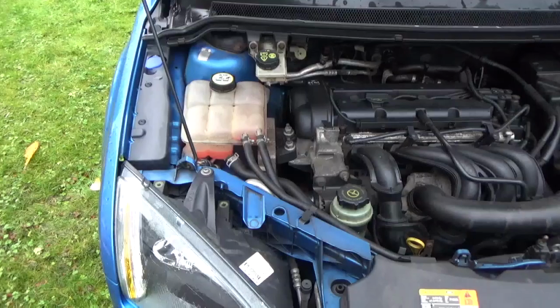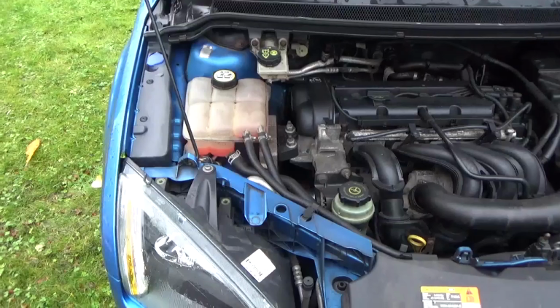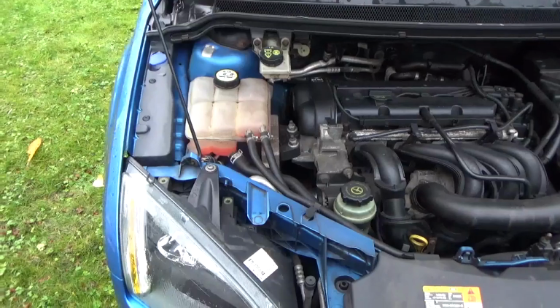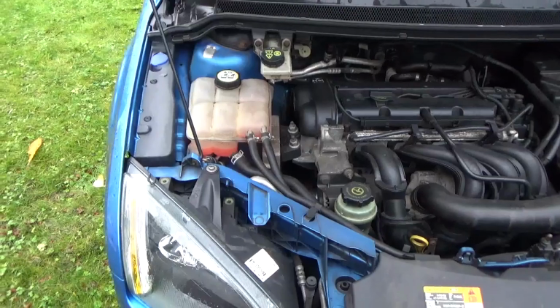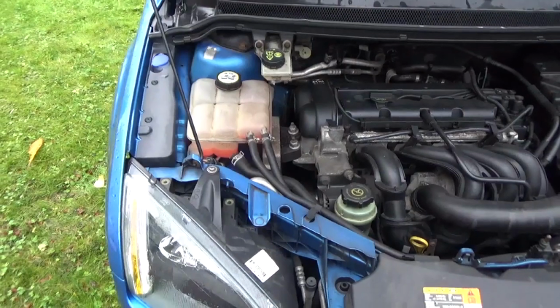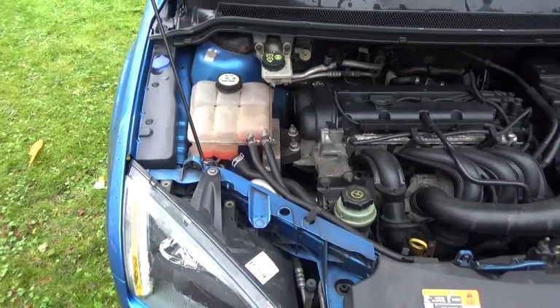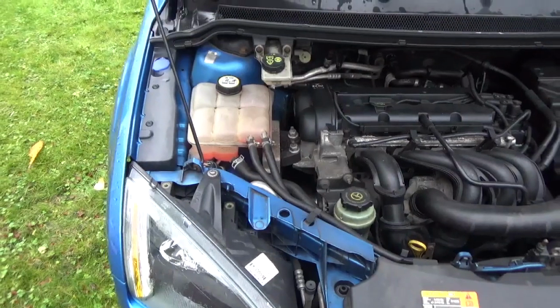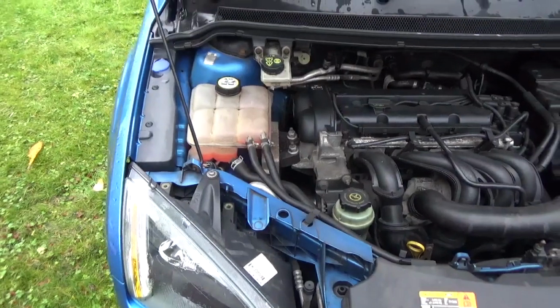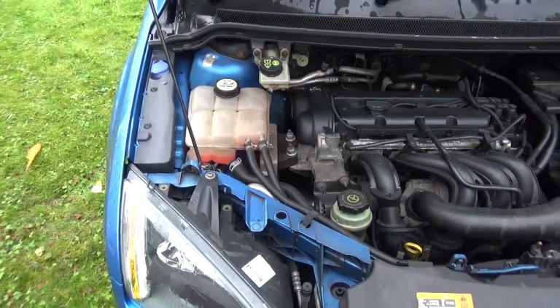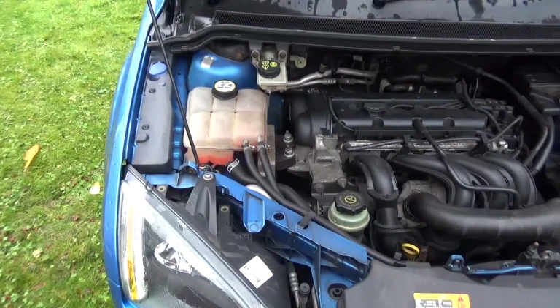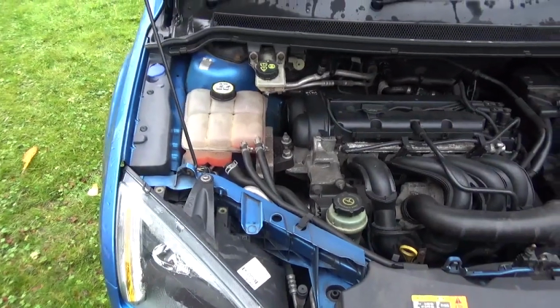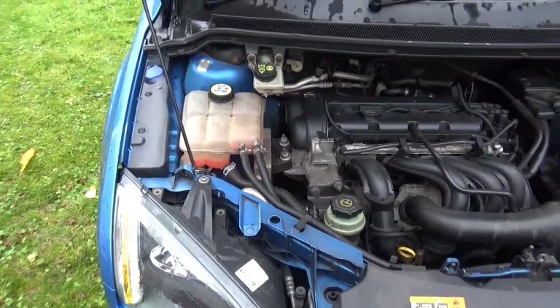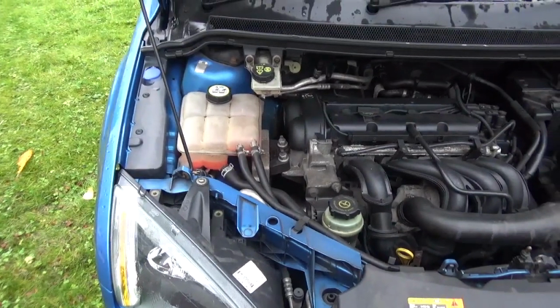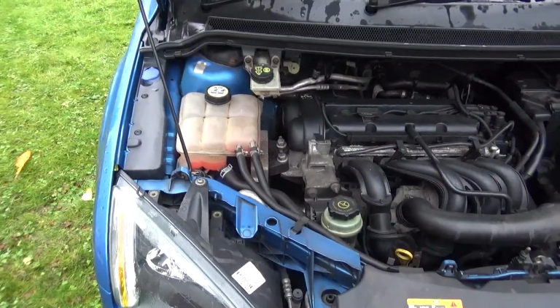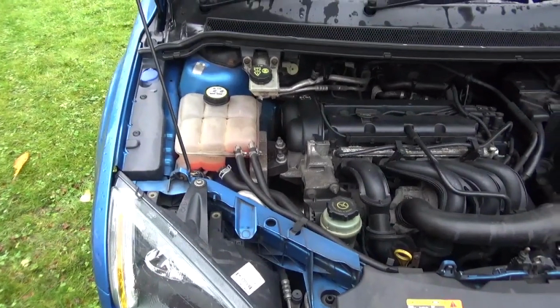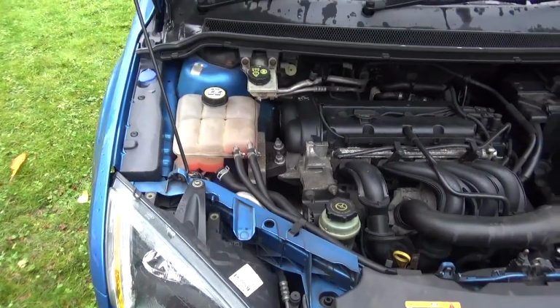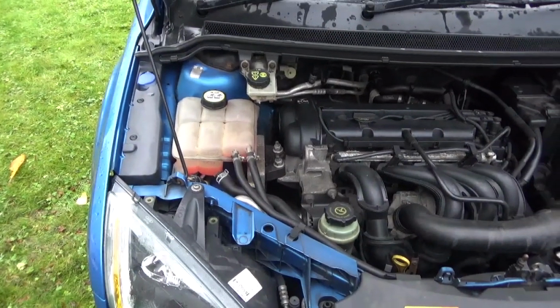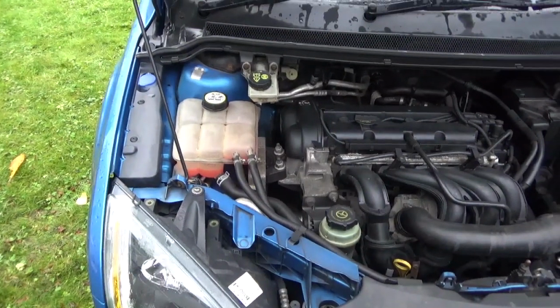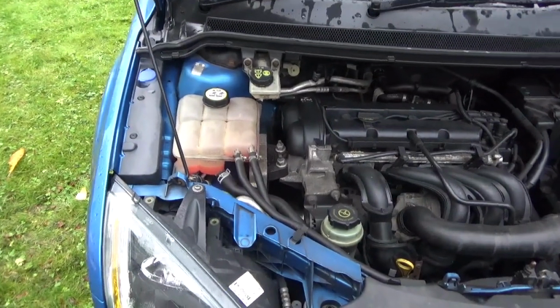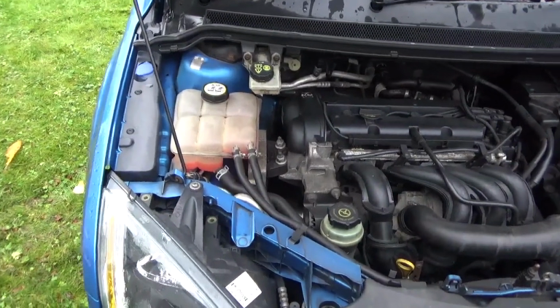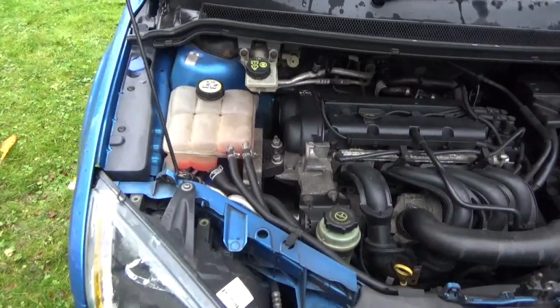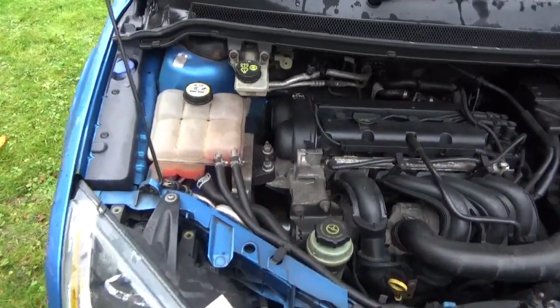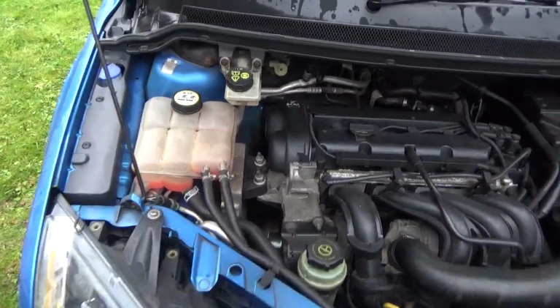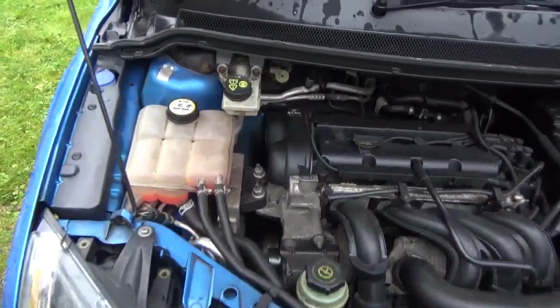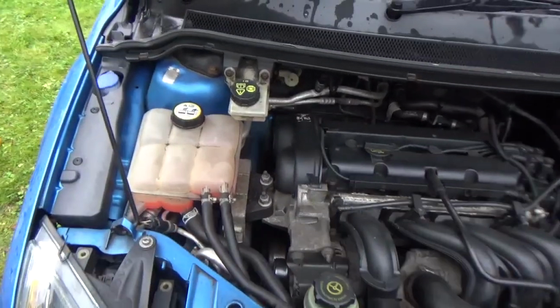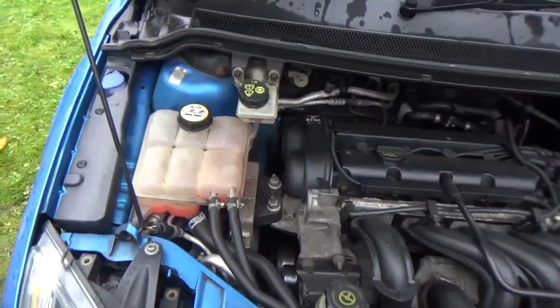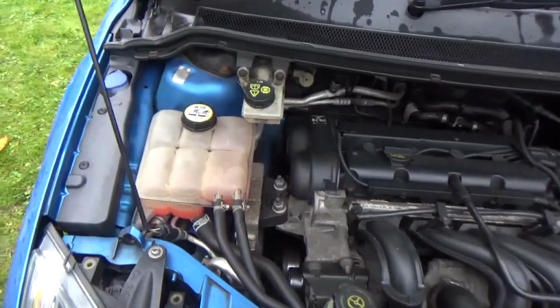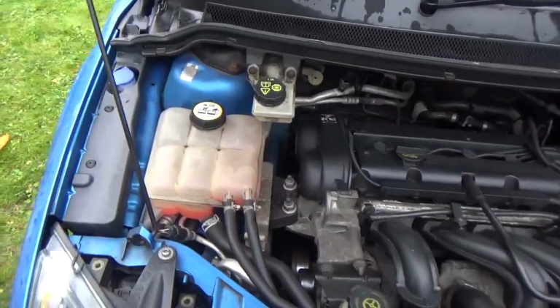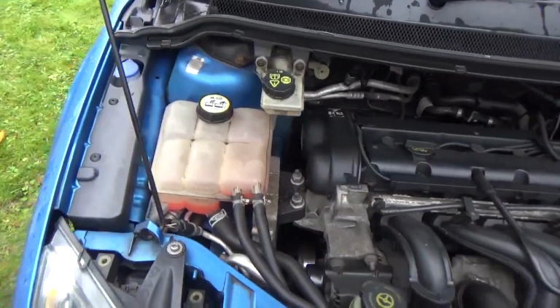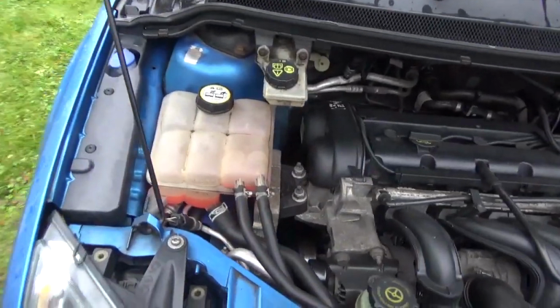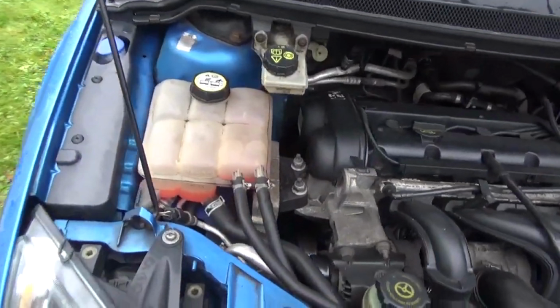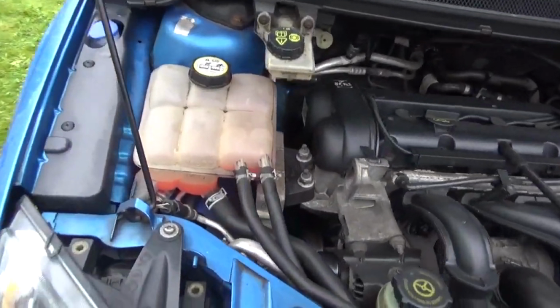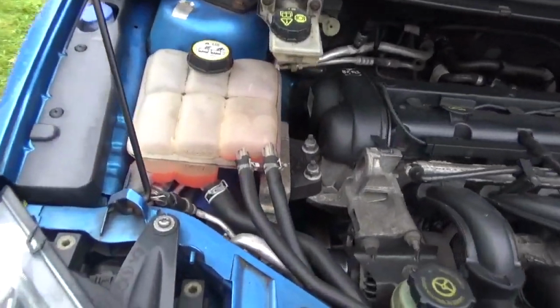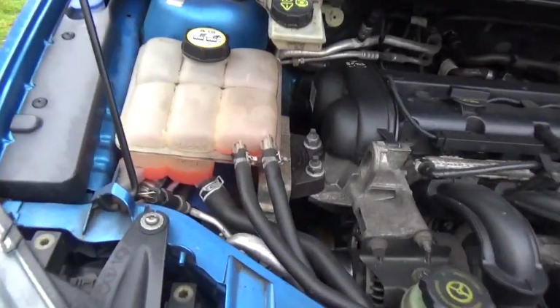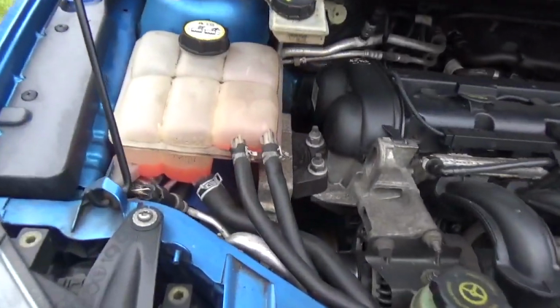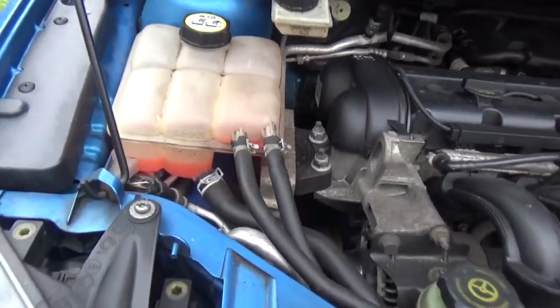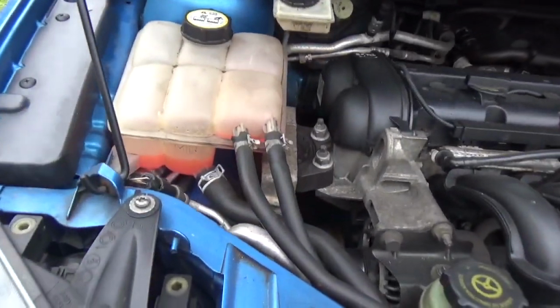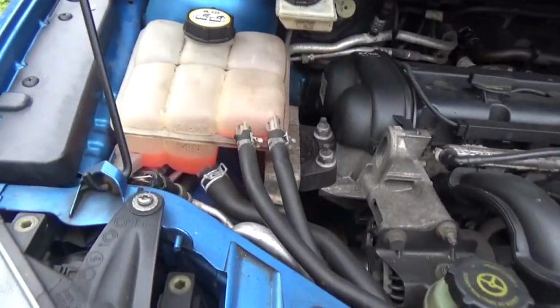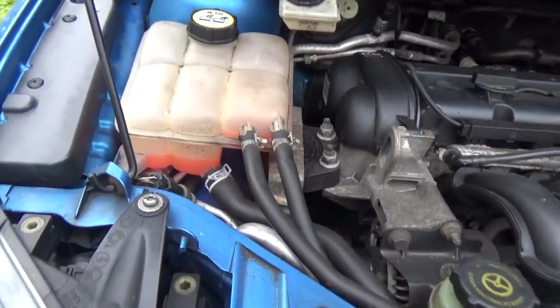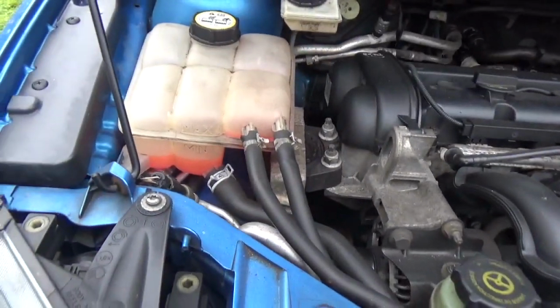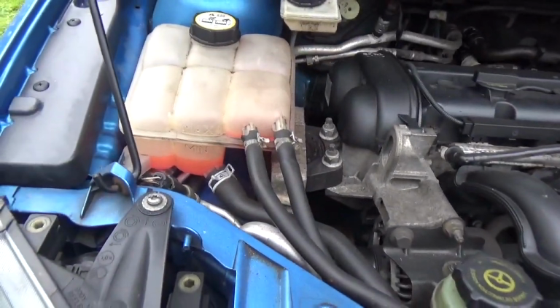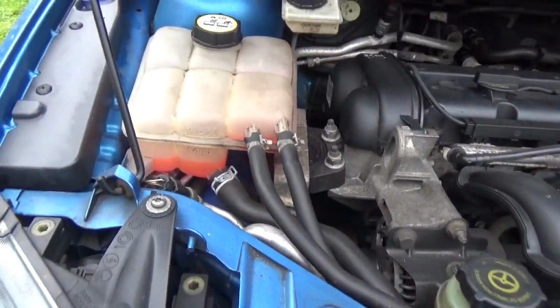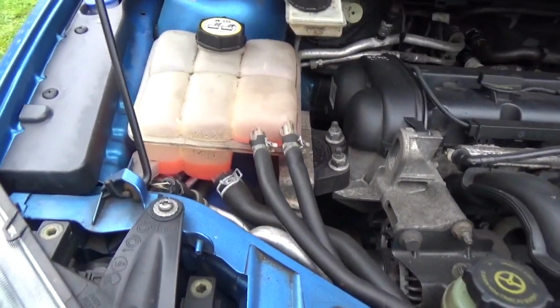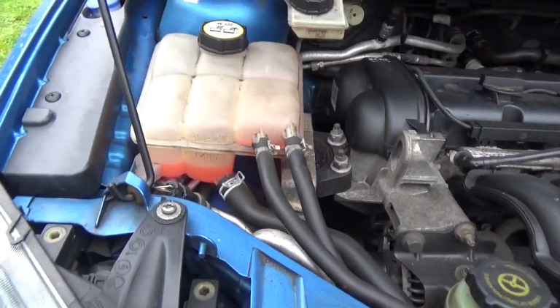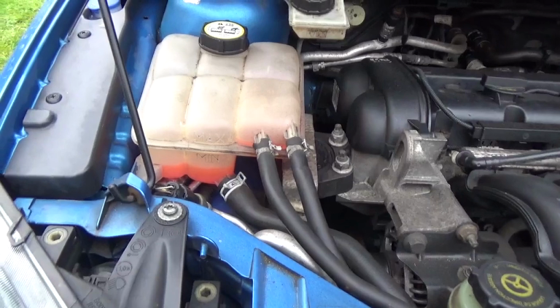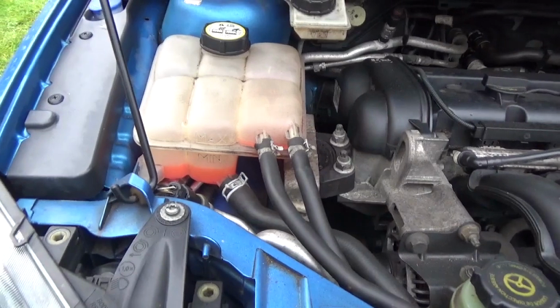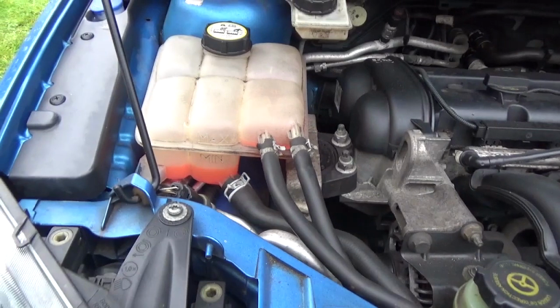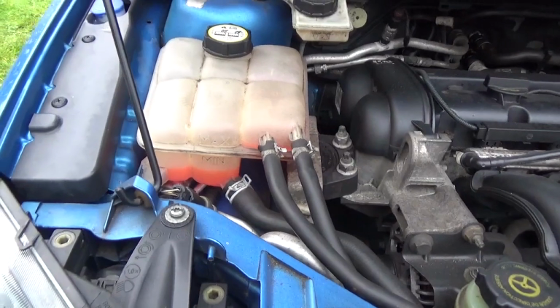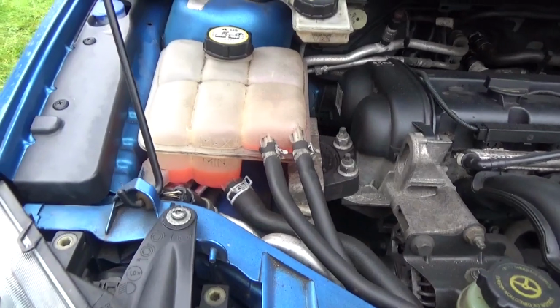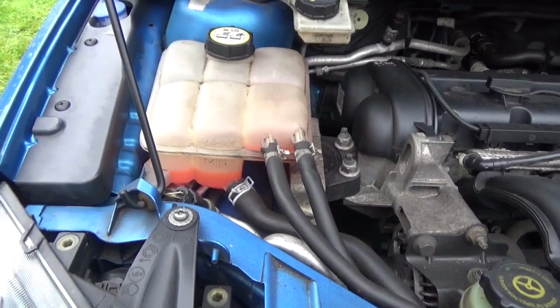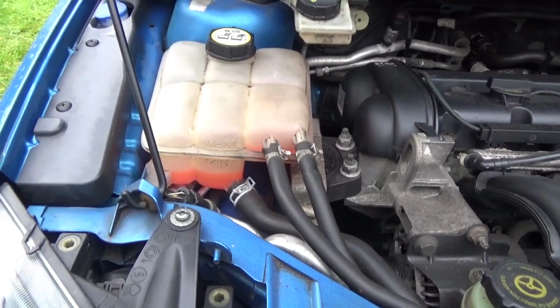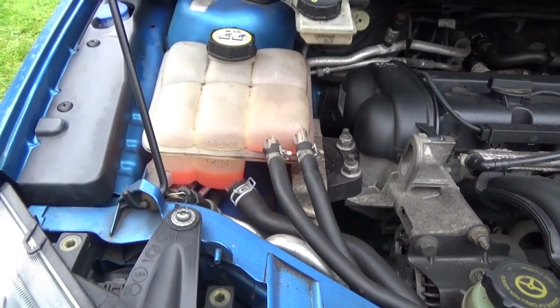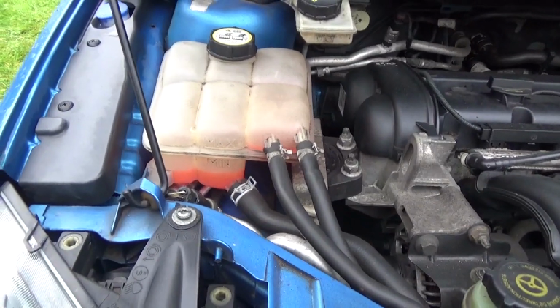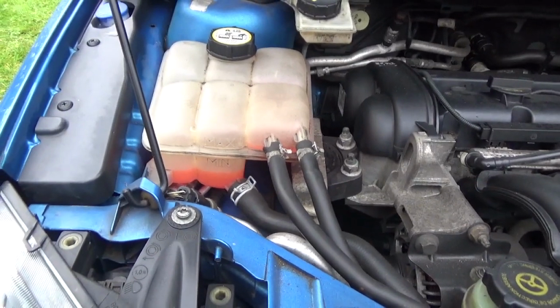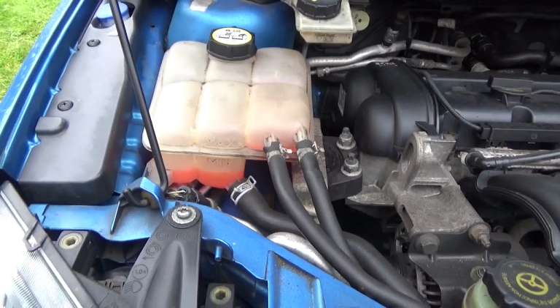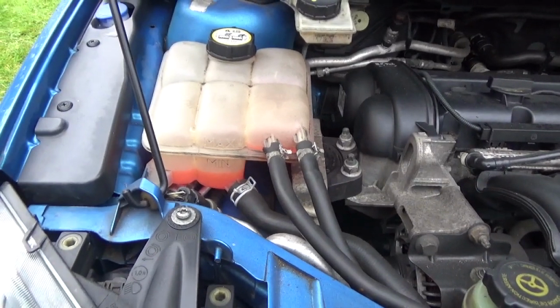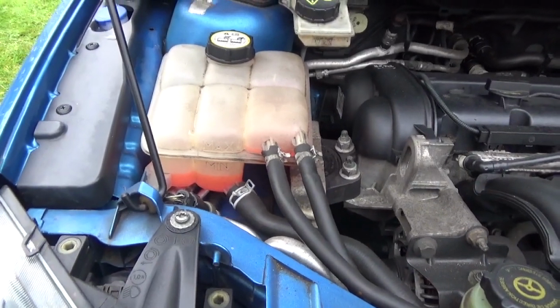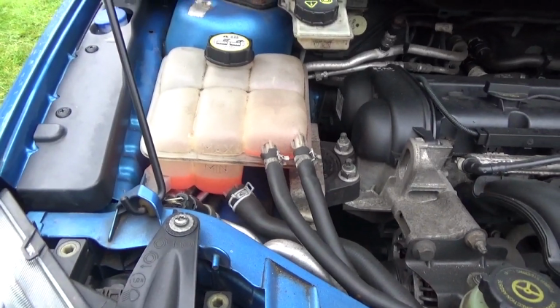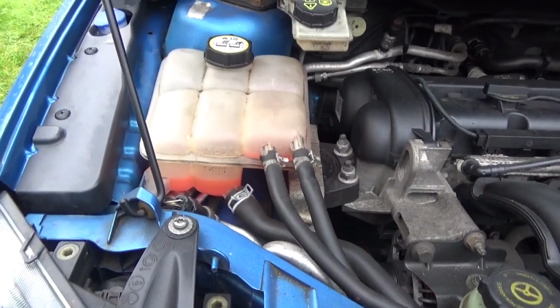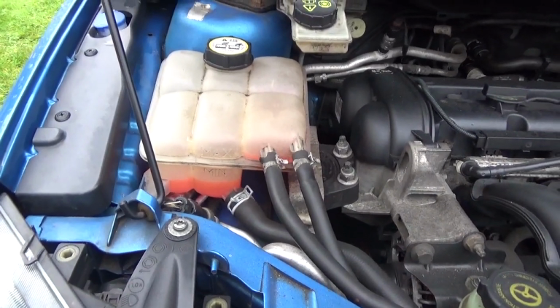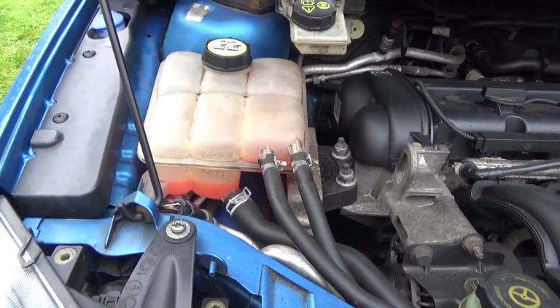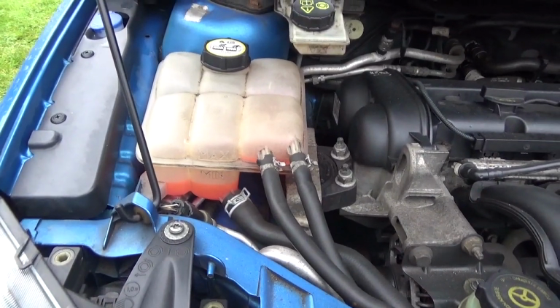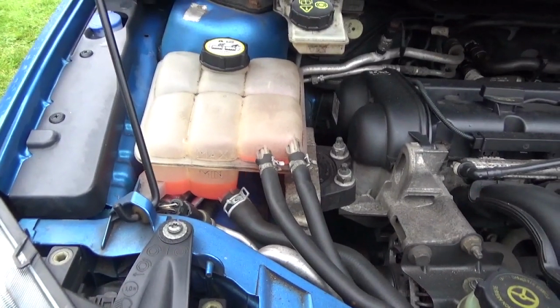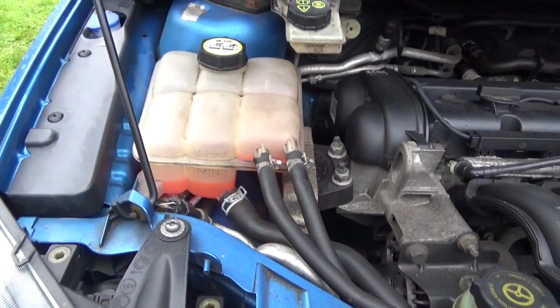Welcome to the Driveway Dudes. Today I'm going to show you a quick video on how to top up your coolant on a Ford Focus Mark II.